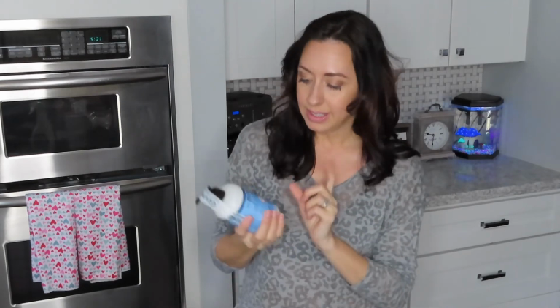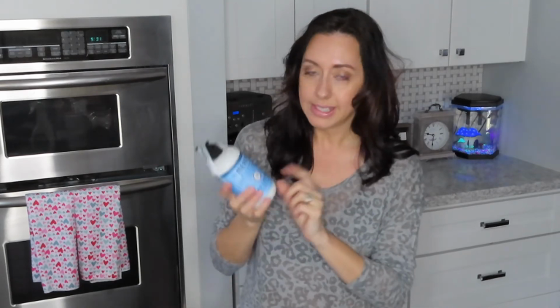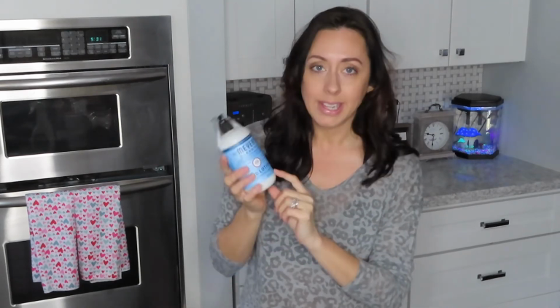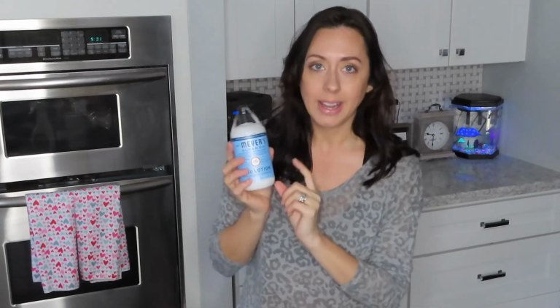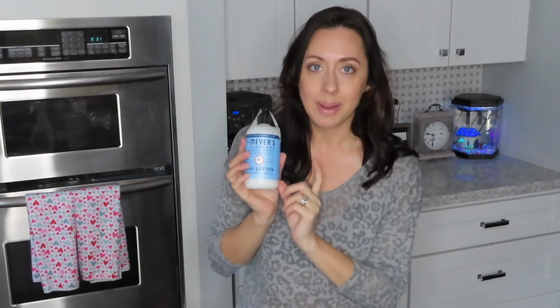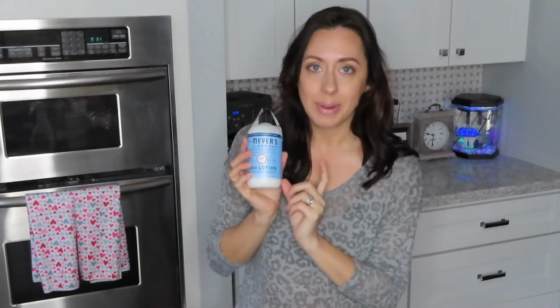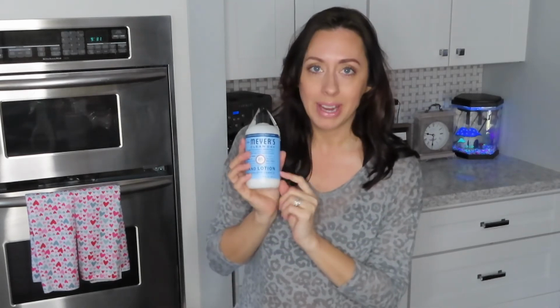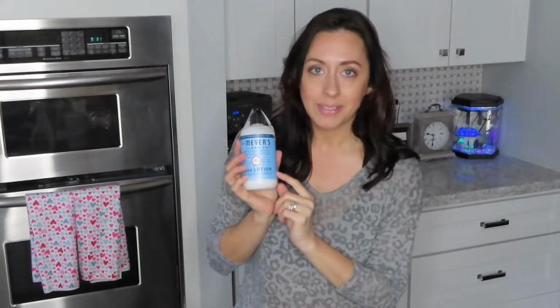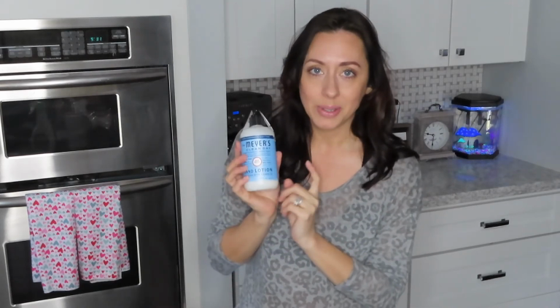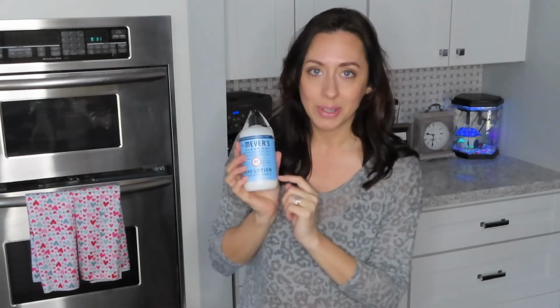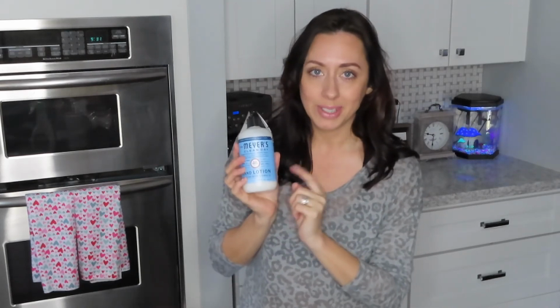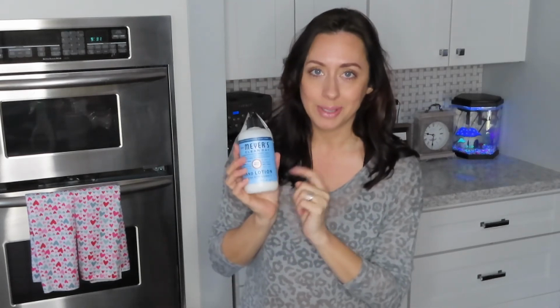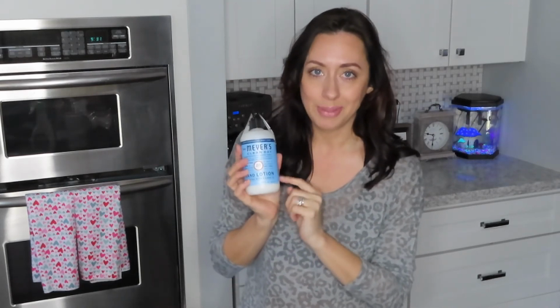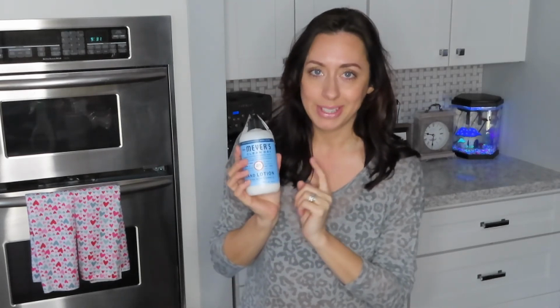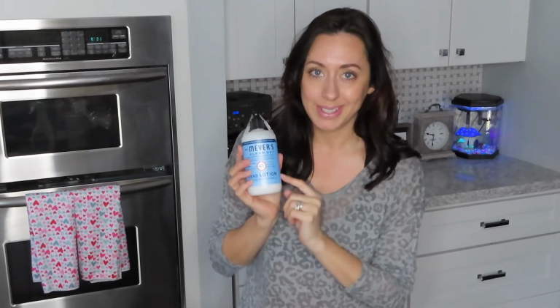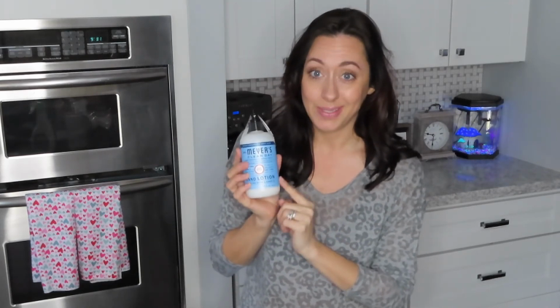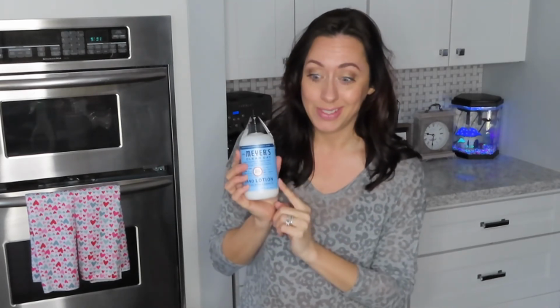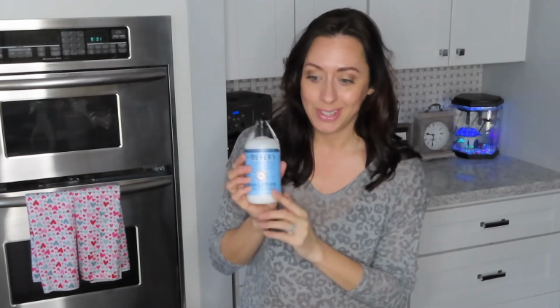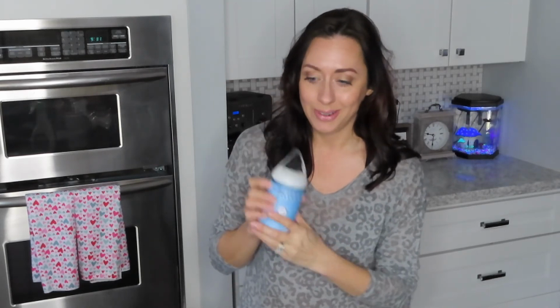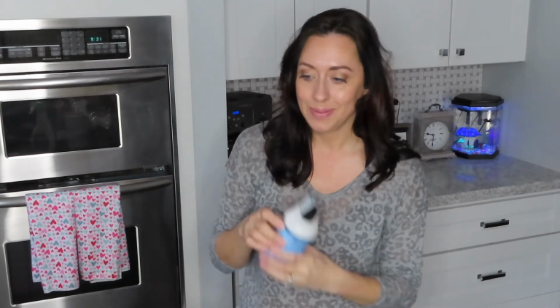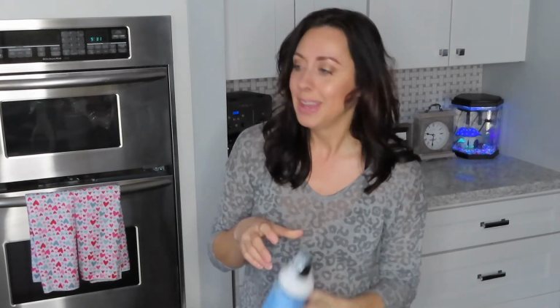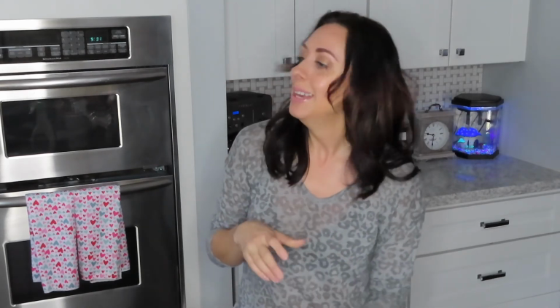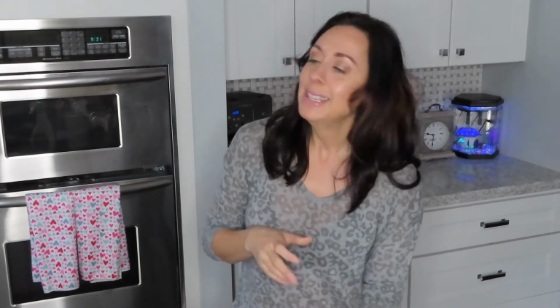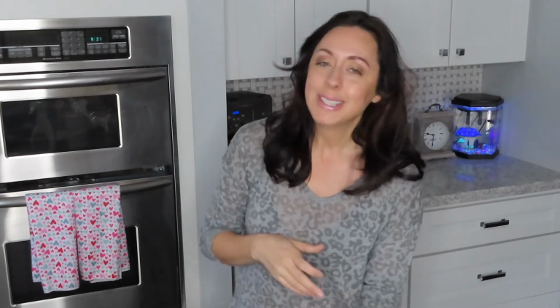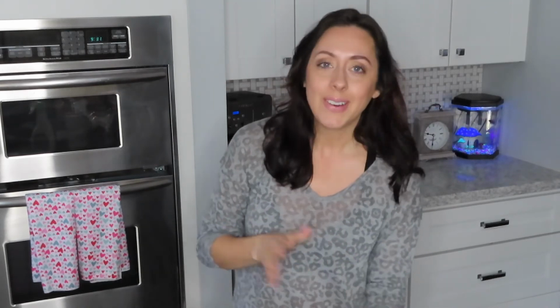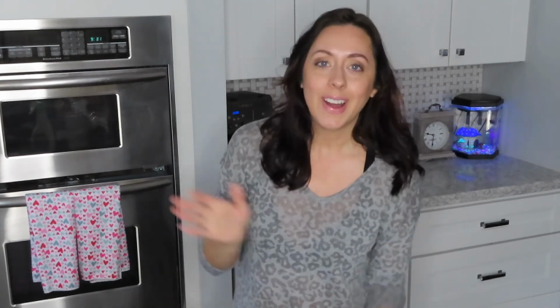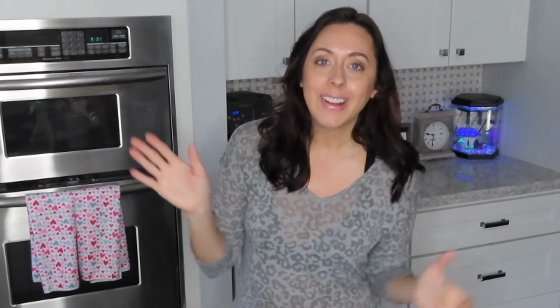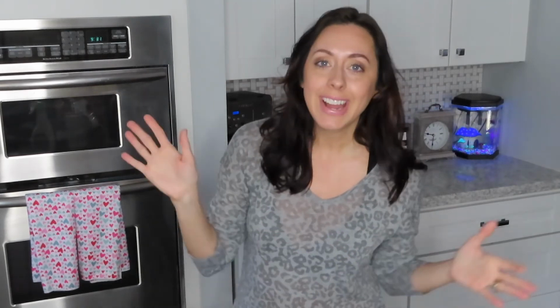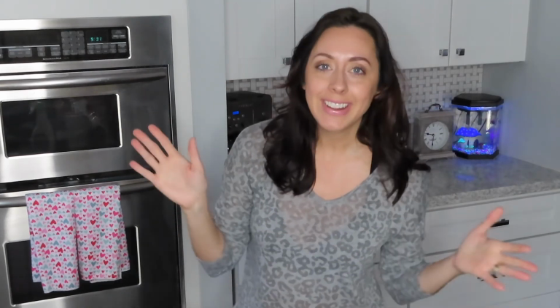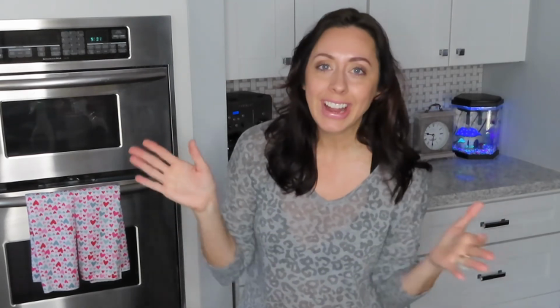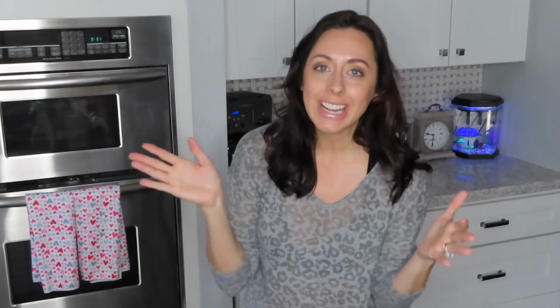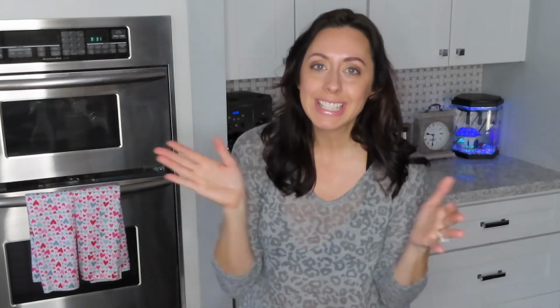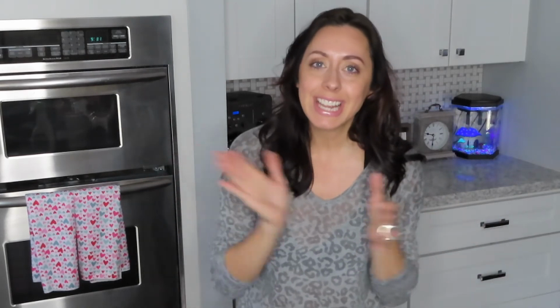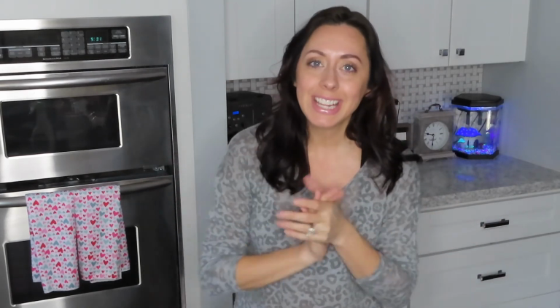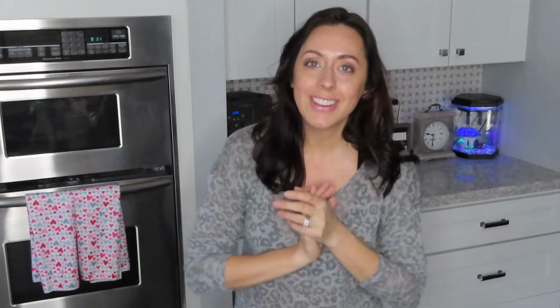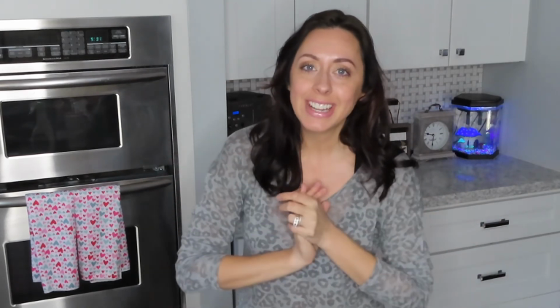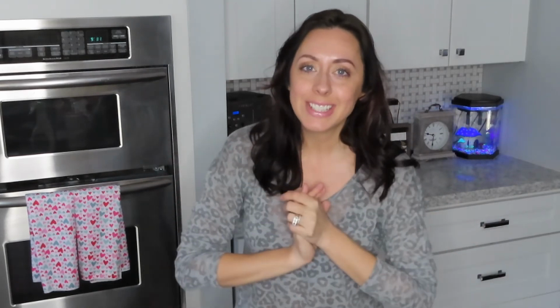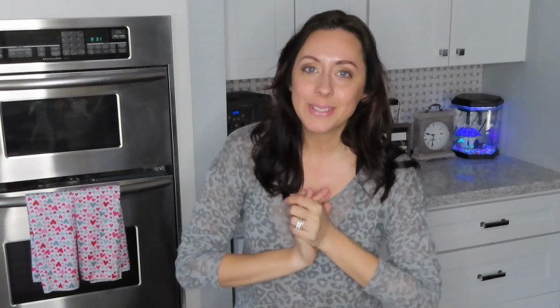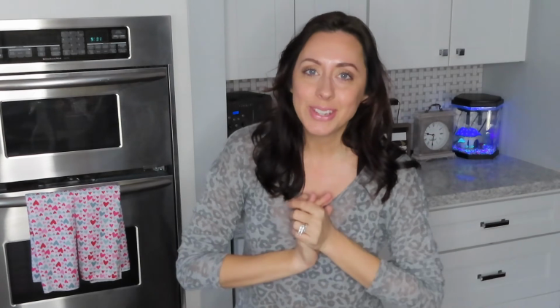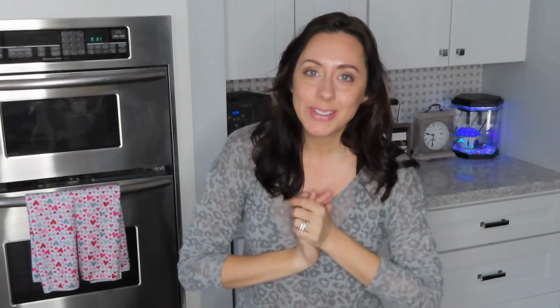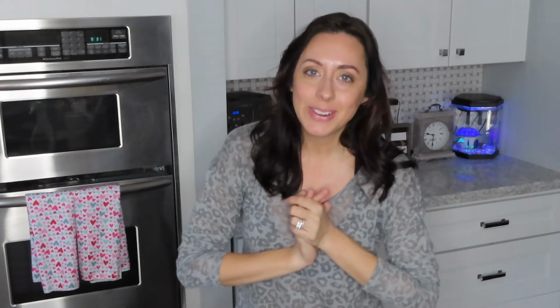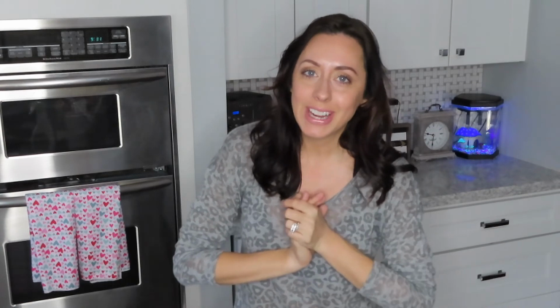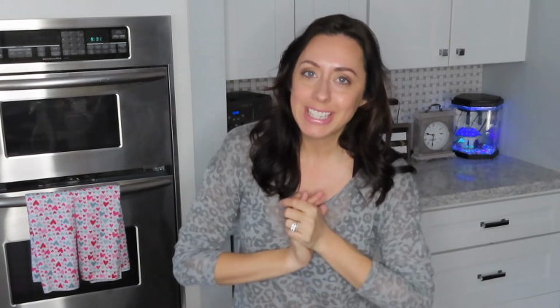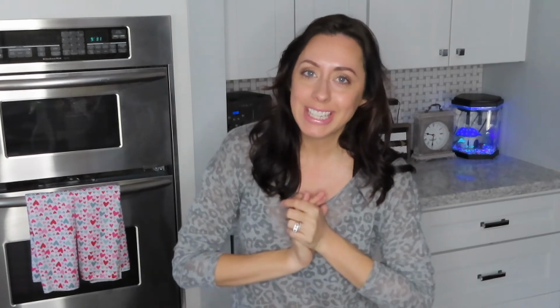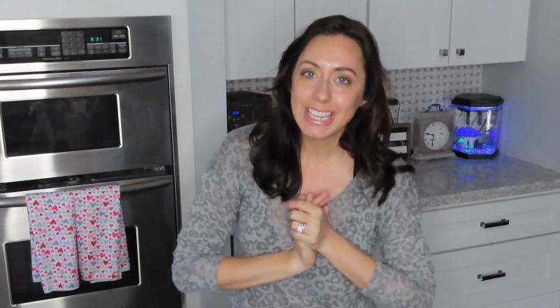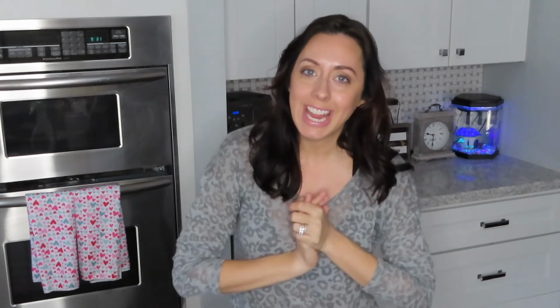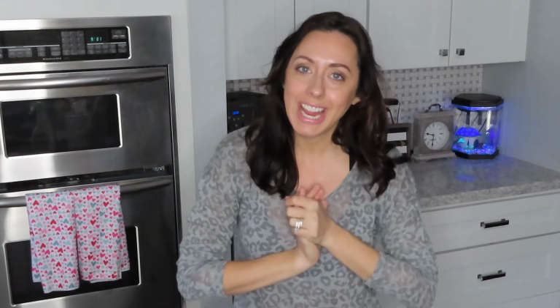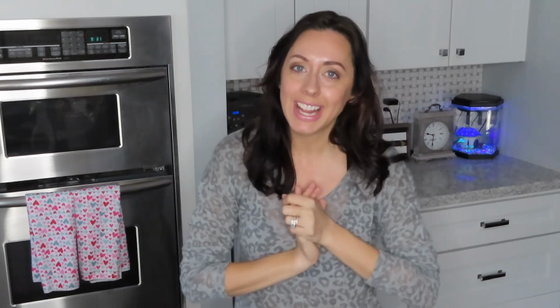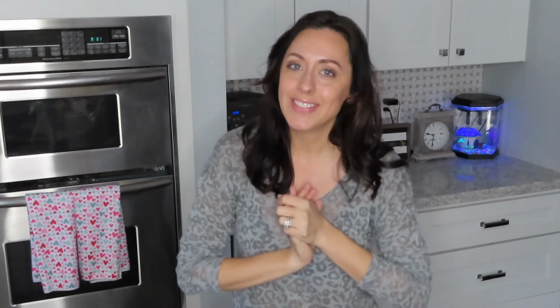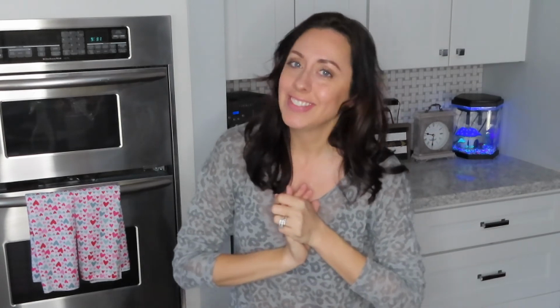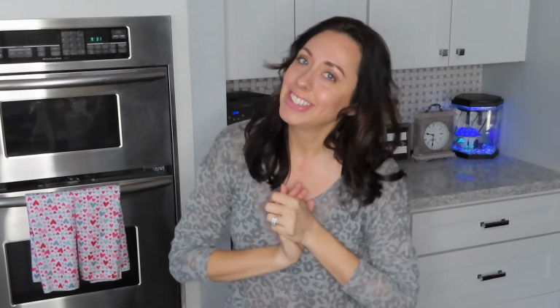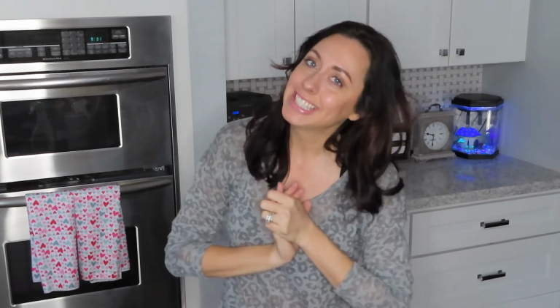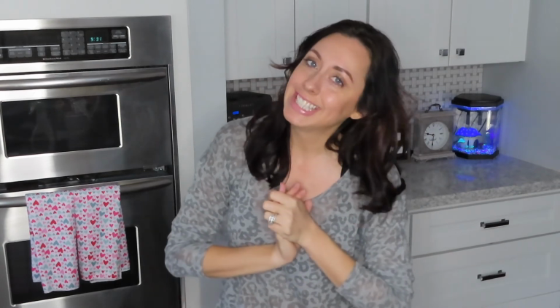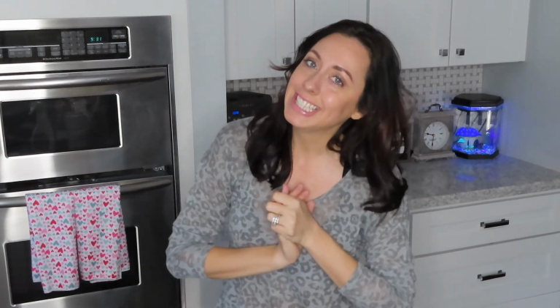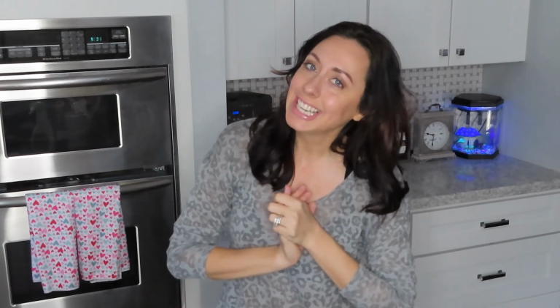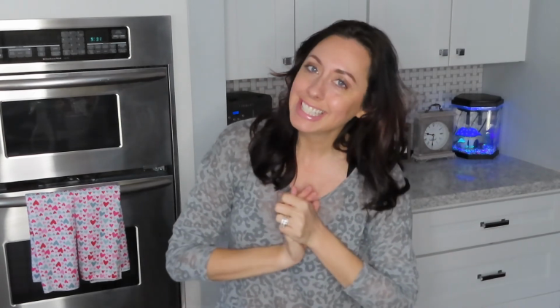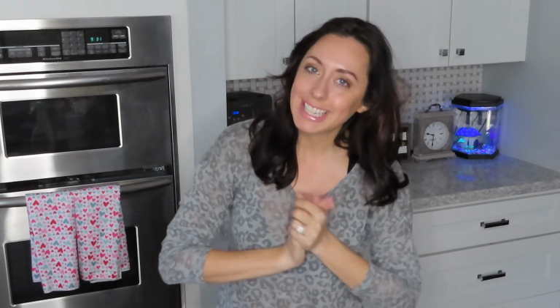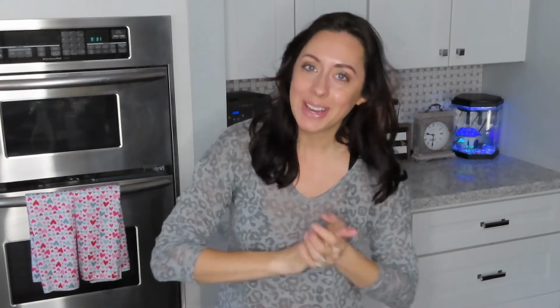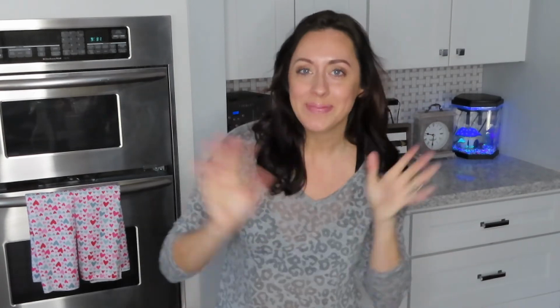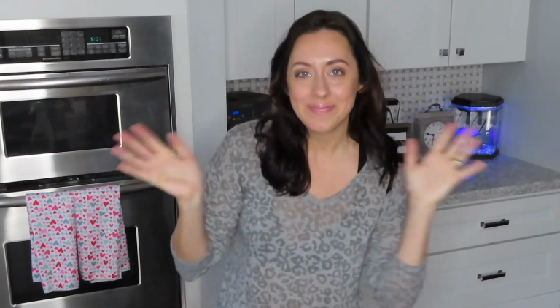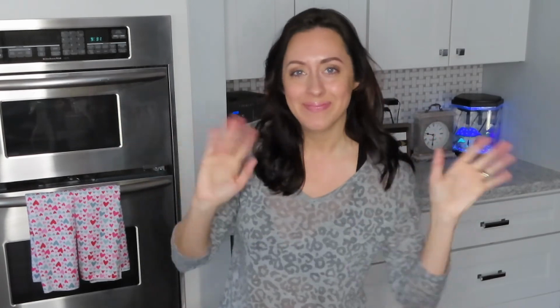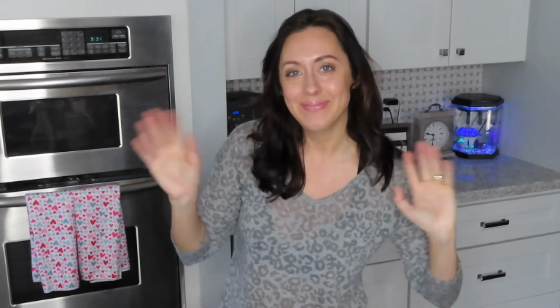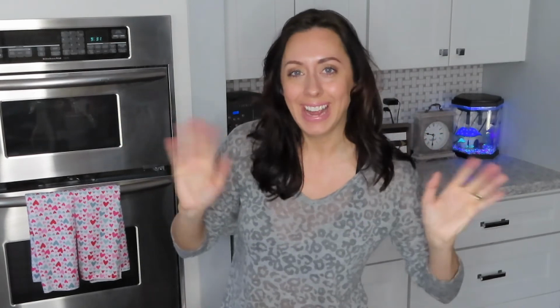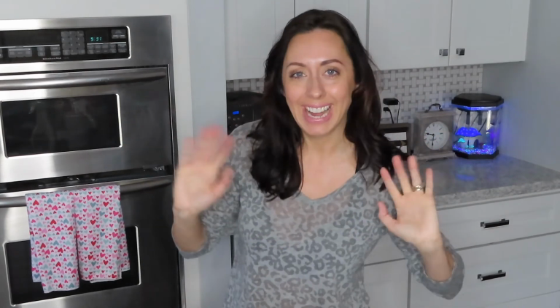That was my mom's latest Grove haul — she got some really nice stuff! I'm really liking this rainwater scent; I might have to order some of this stuff too. Thank you guys so much for watching and we'll see you next time, bye!